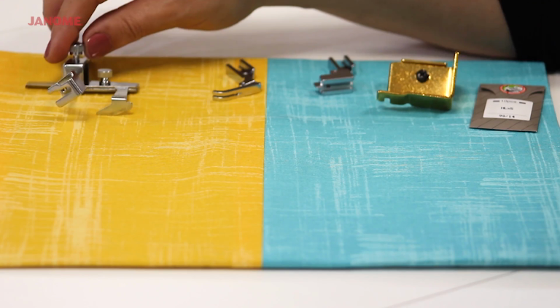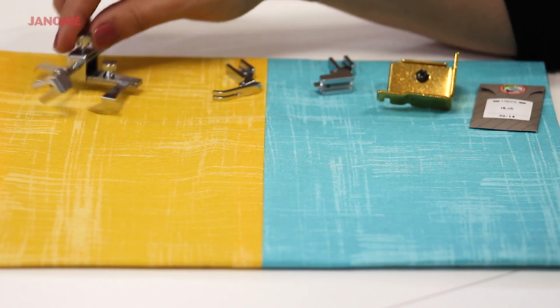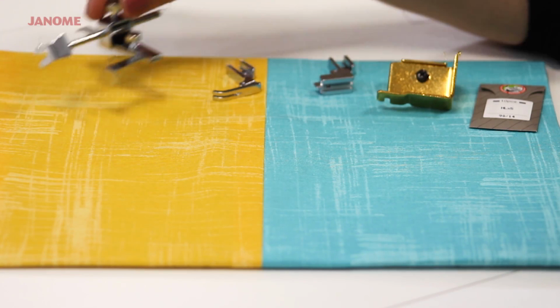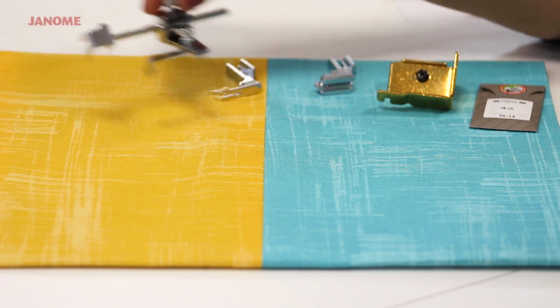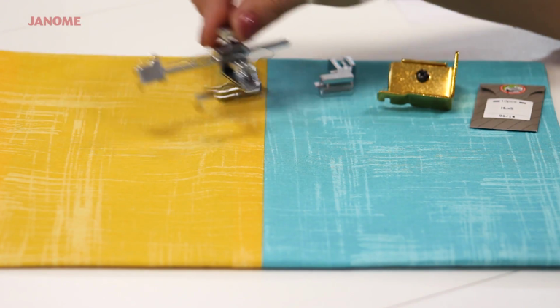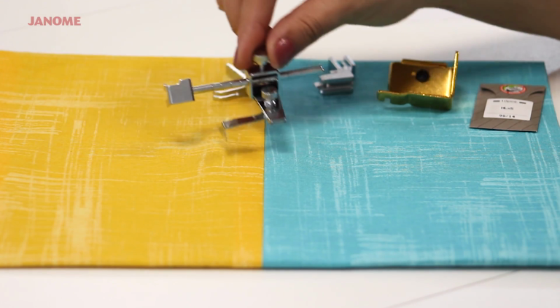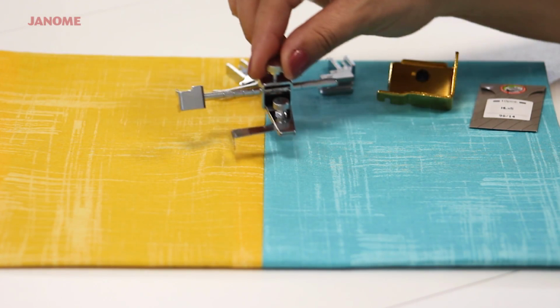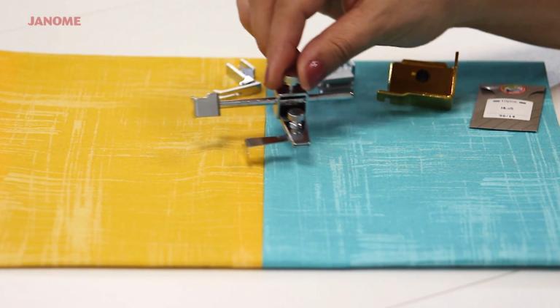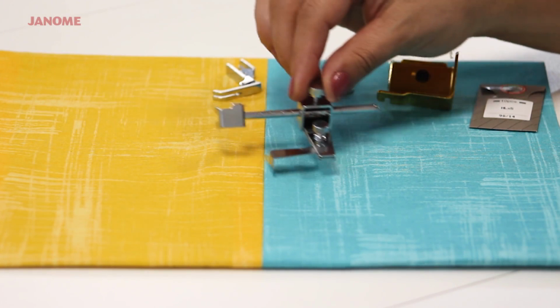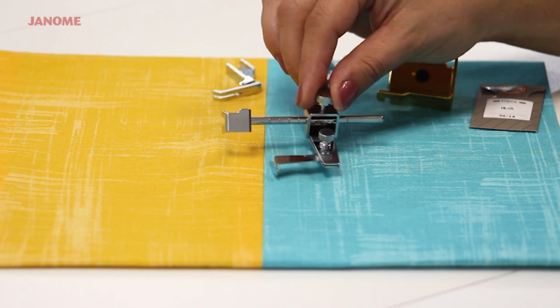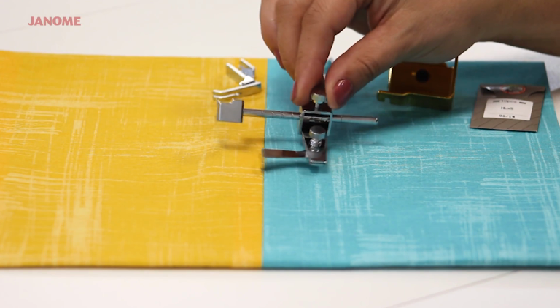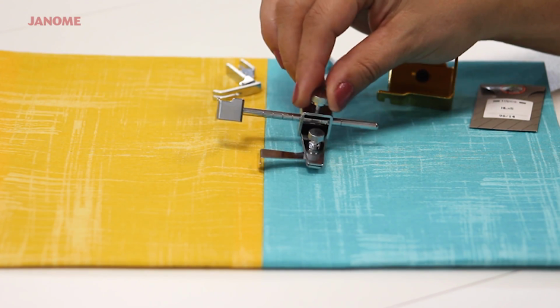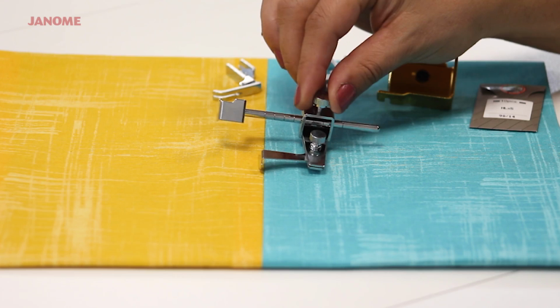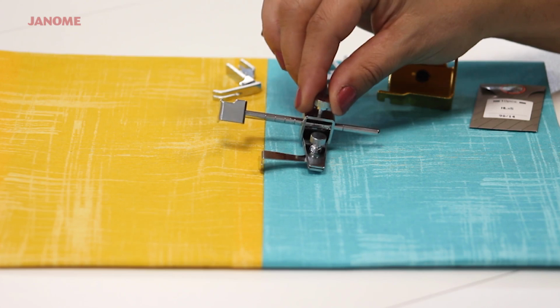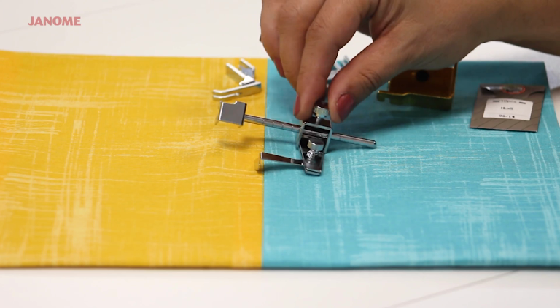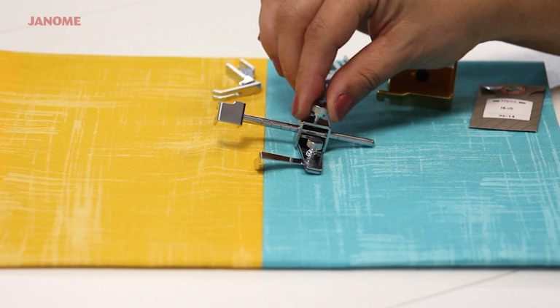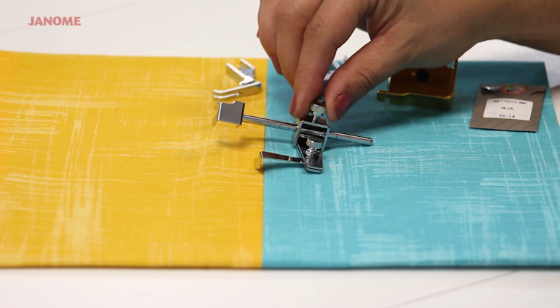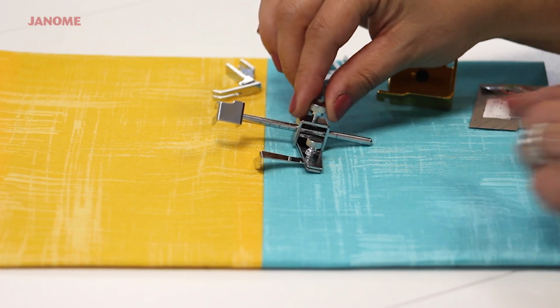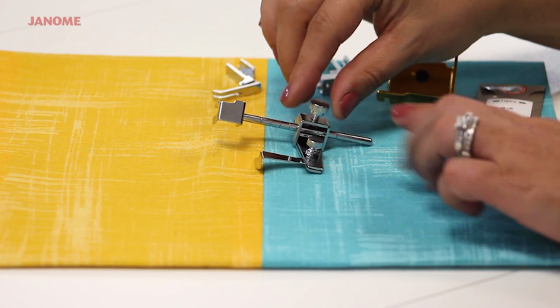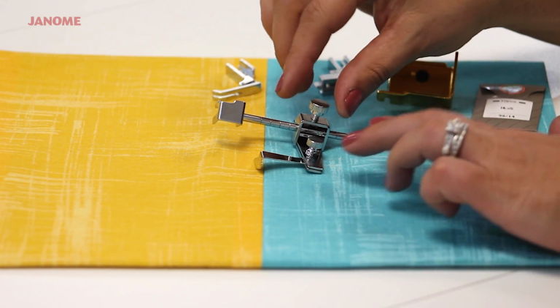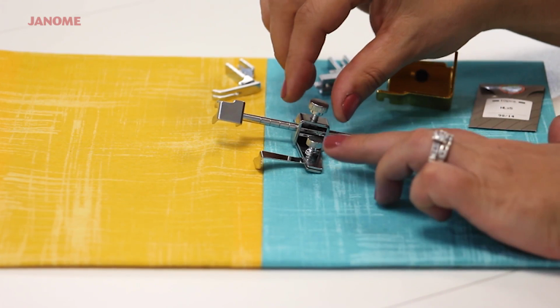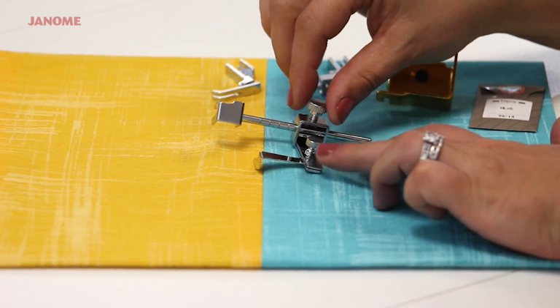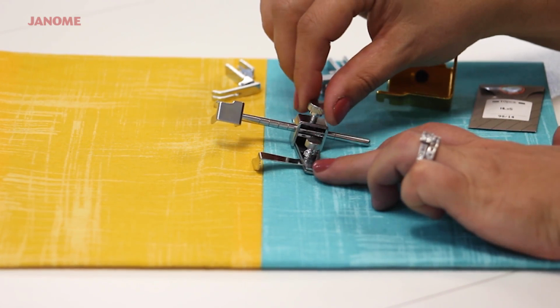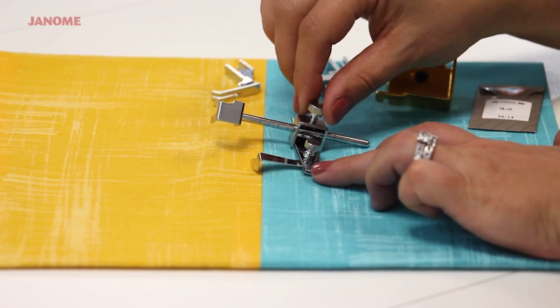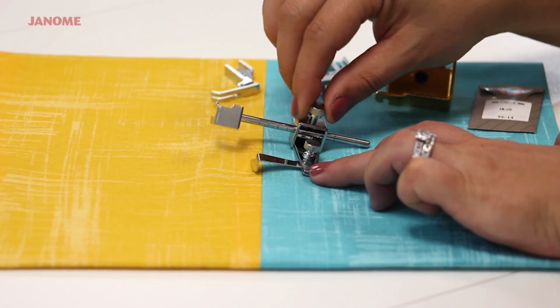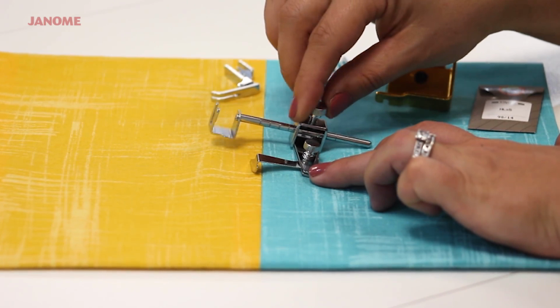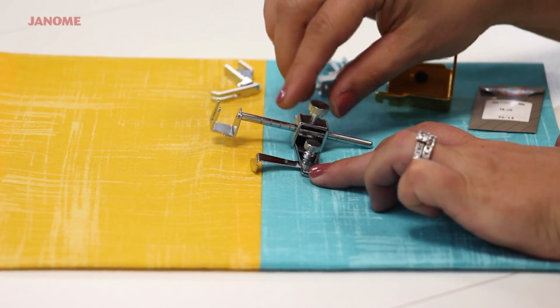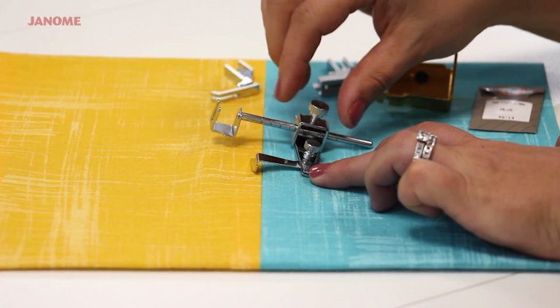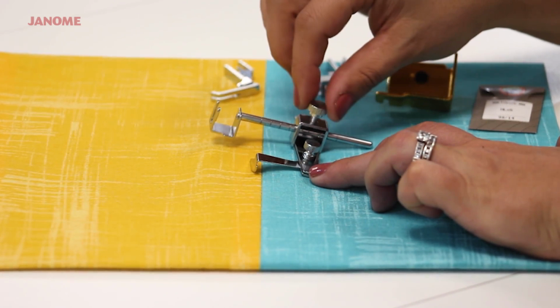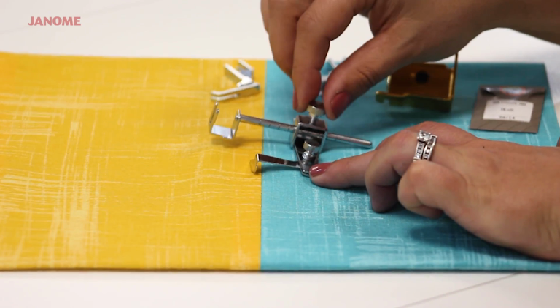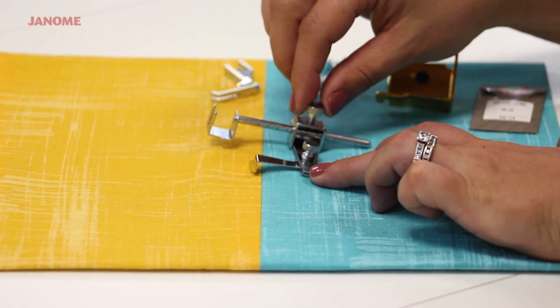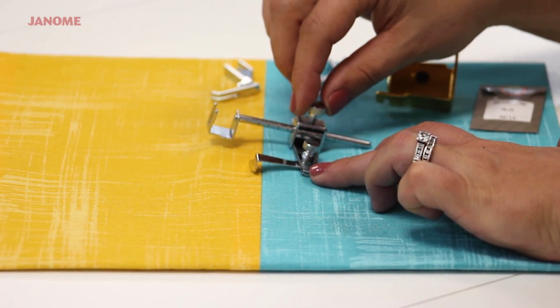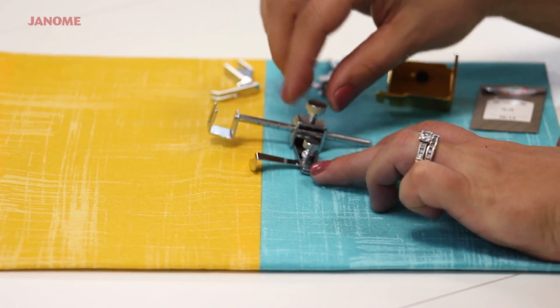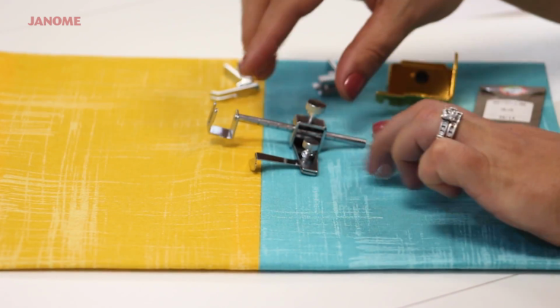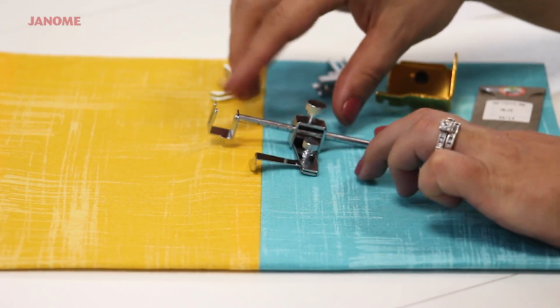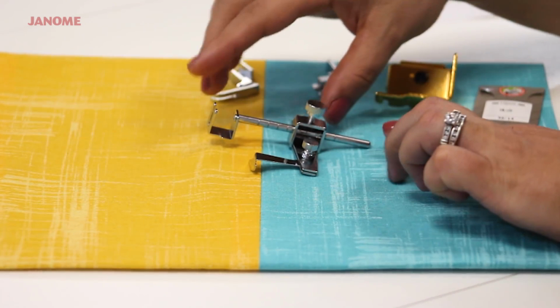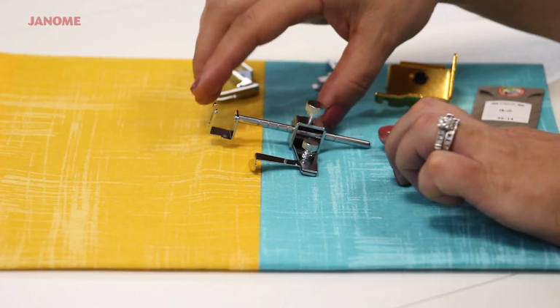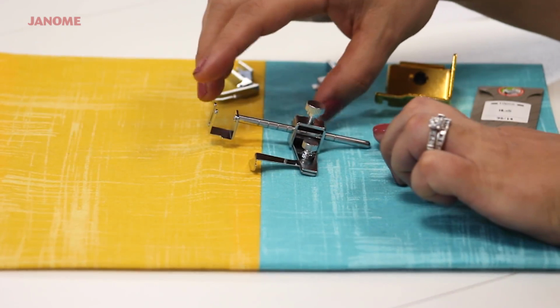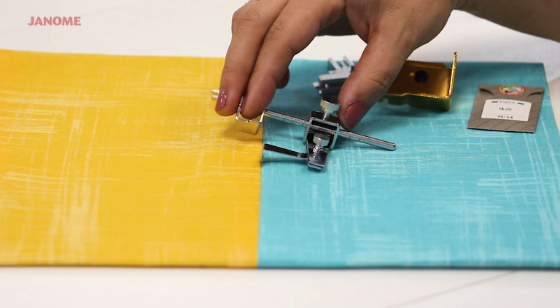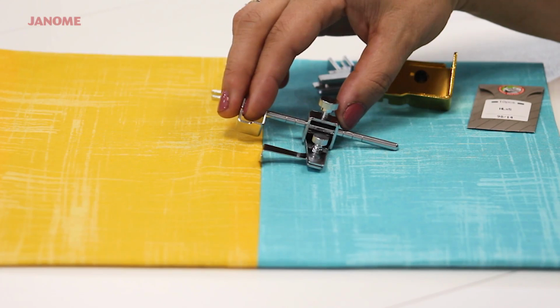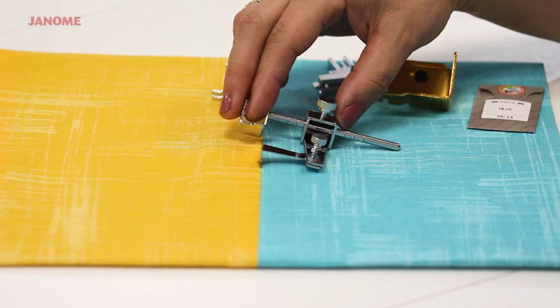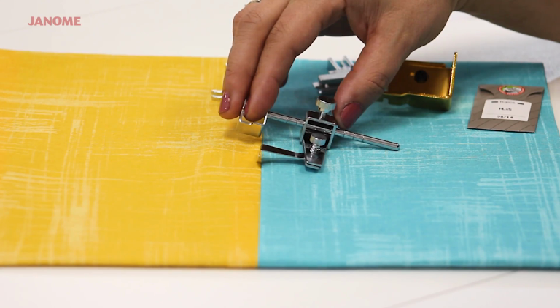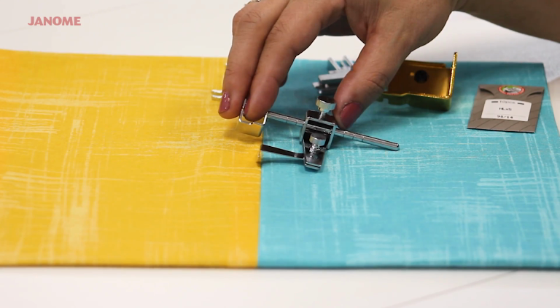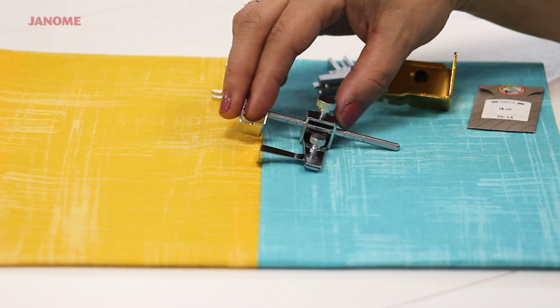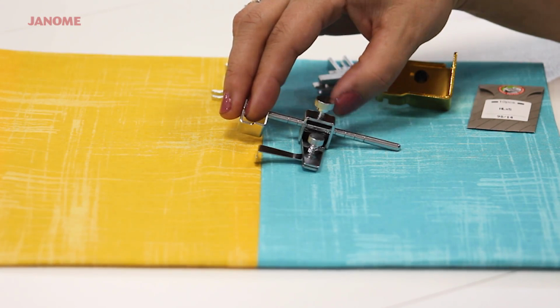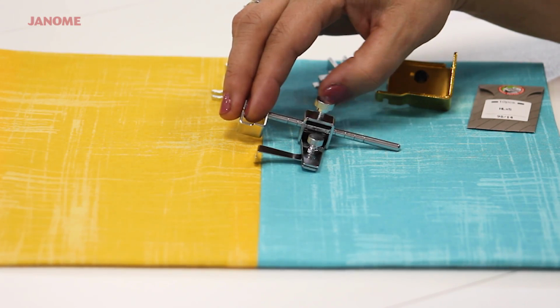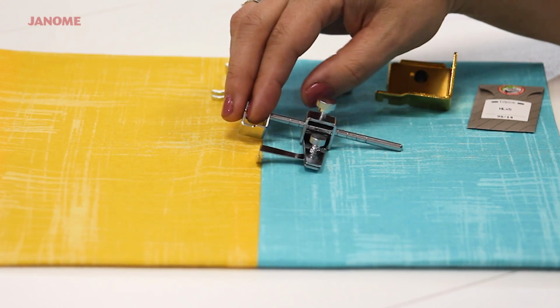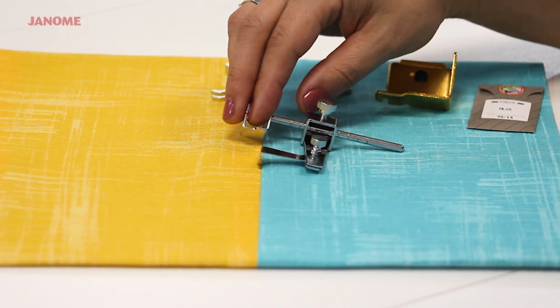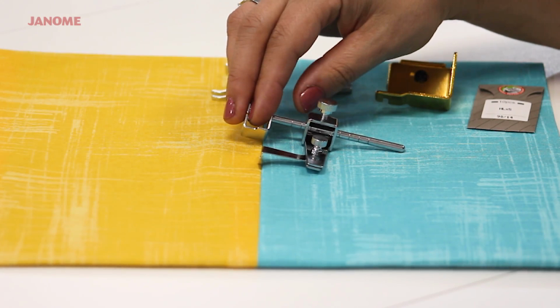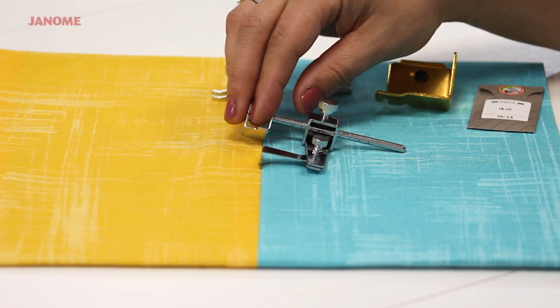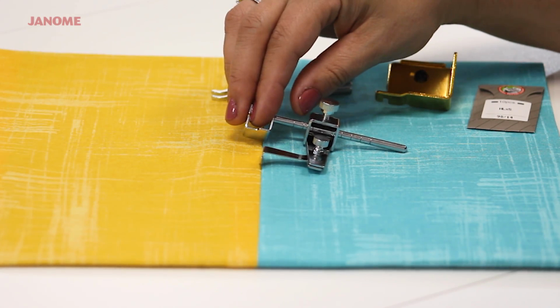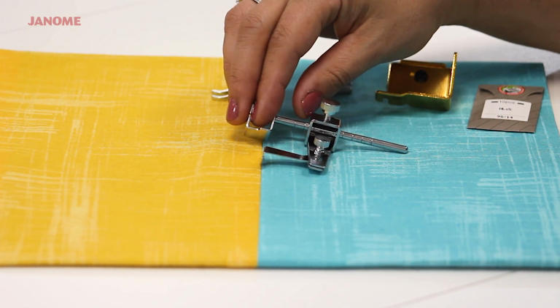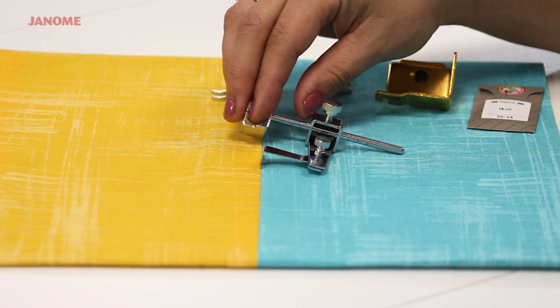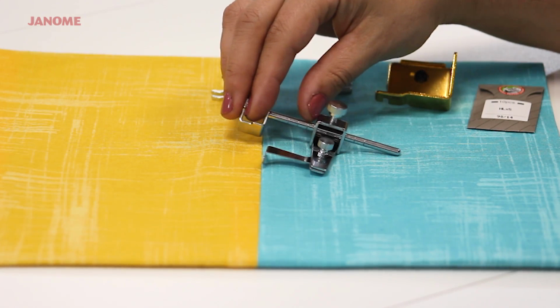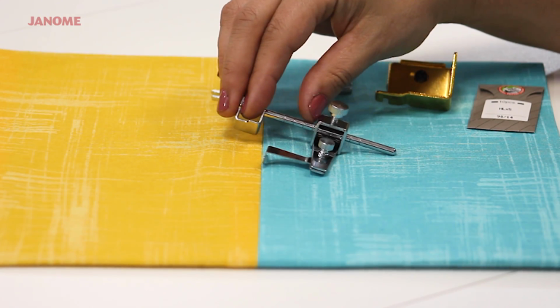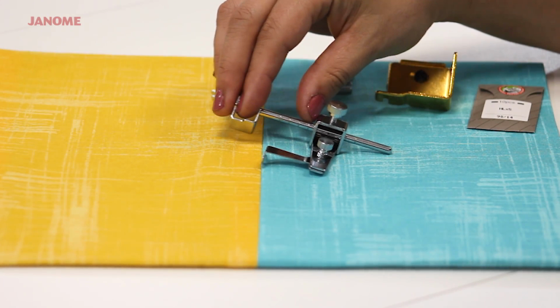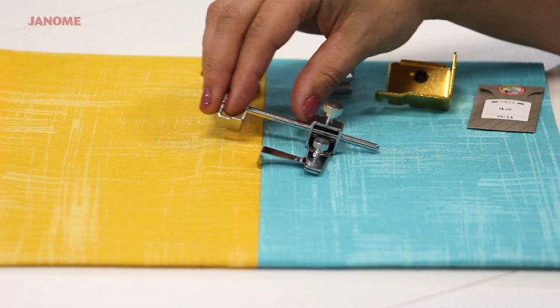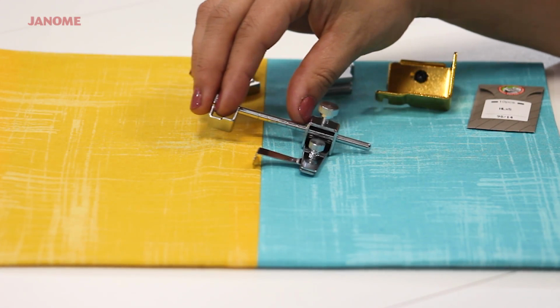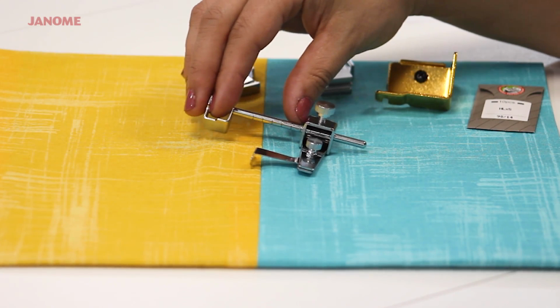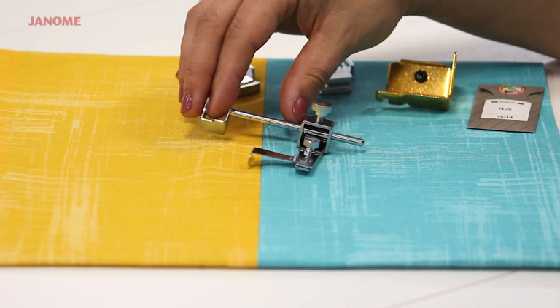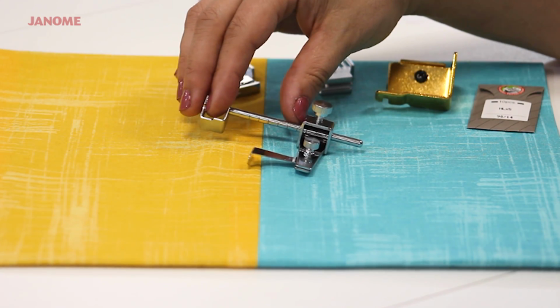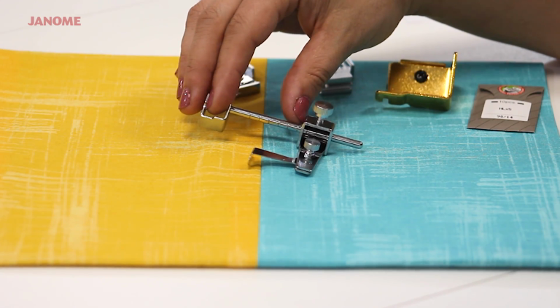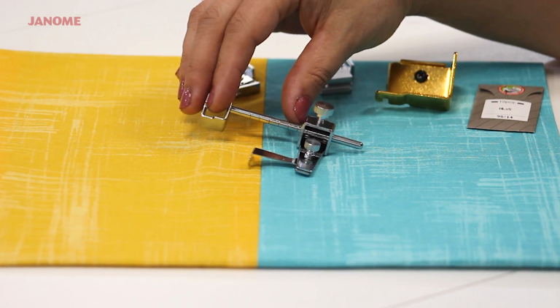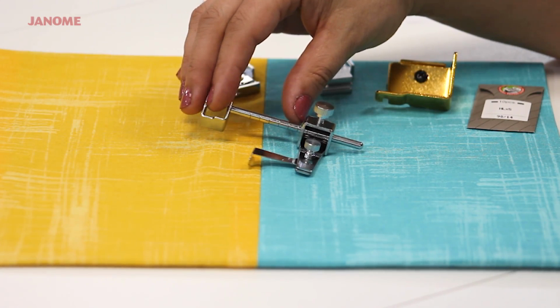This is the adjustable seam guide. By turning the screw, the position of the guide can be moved to match the desired seam length.